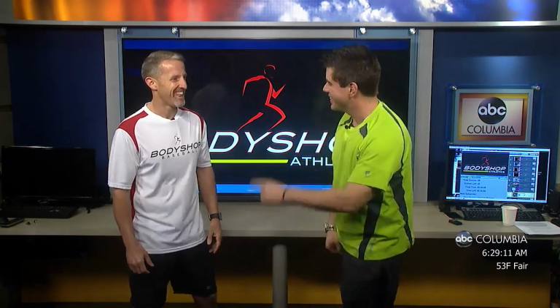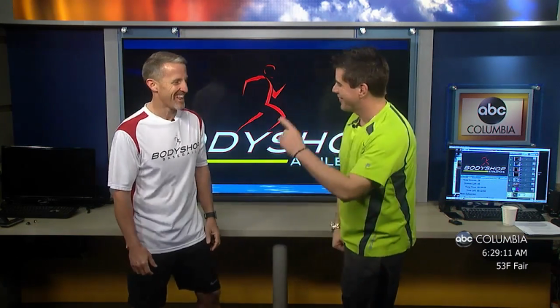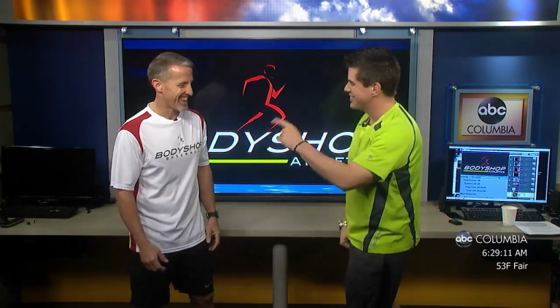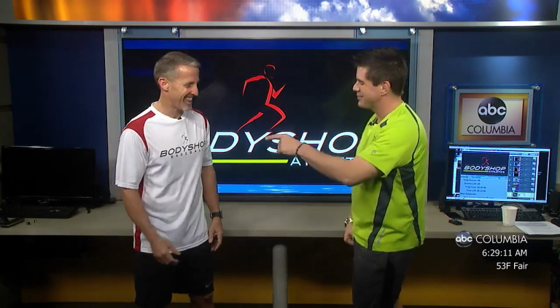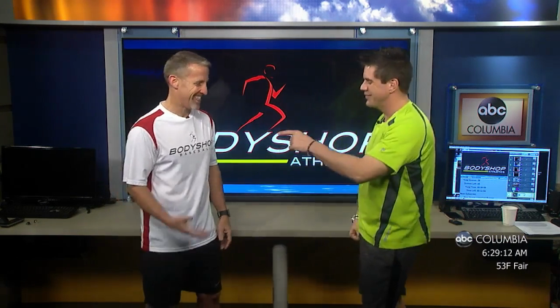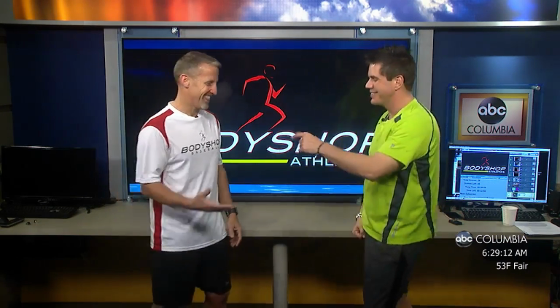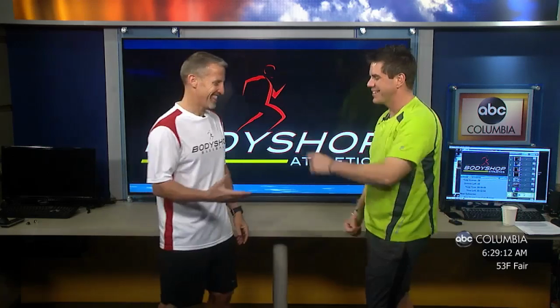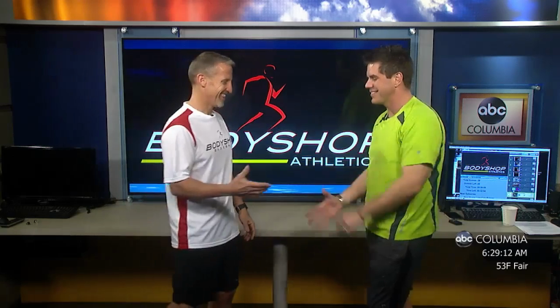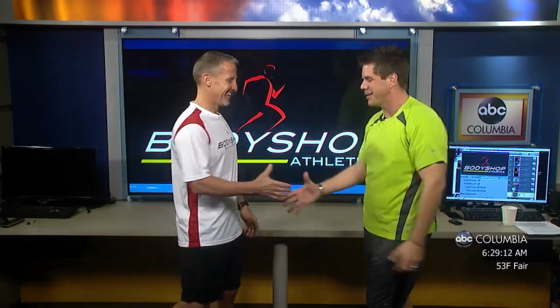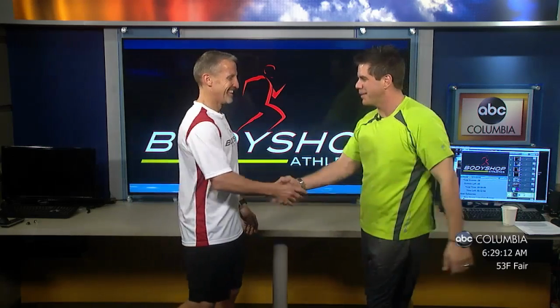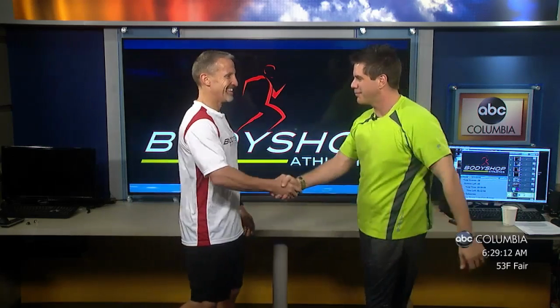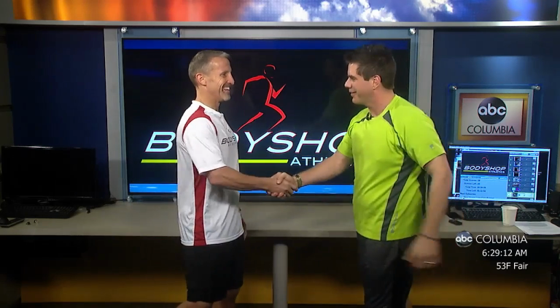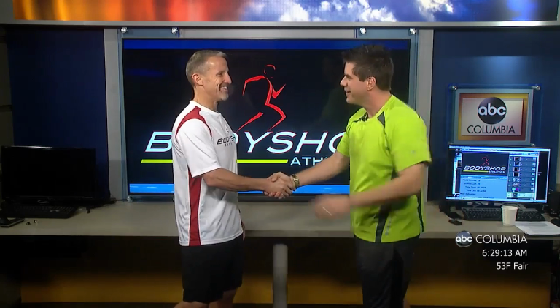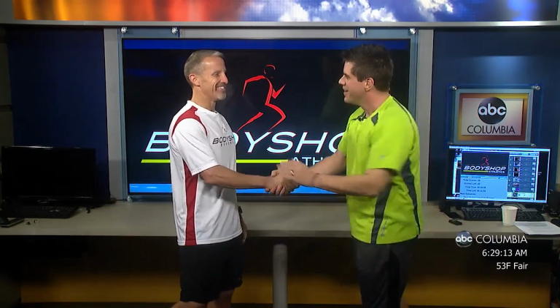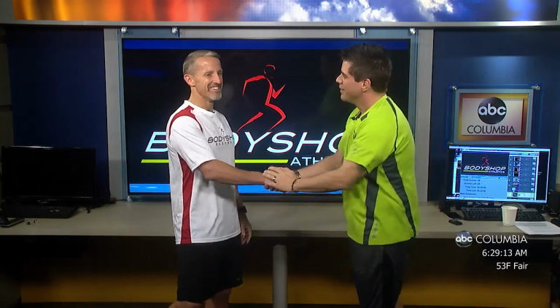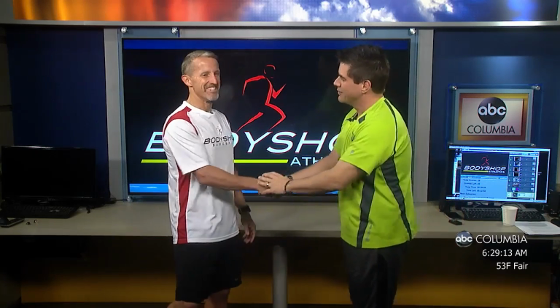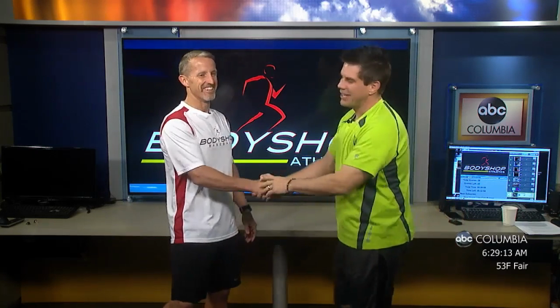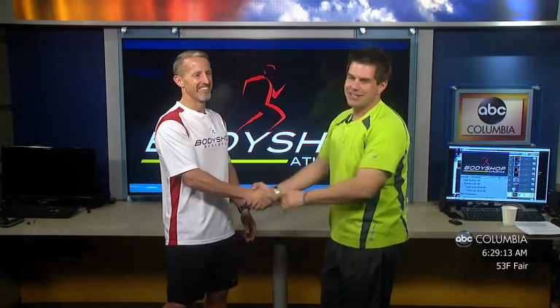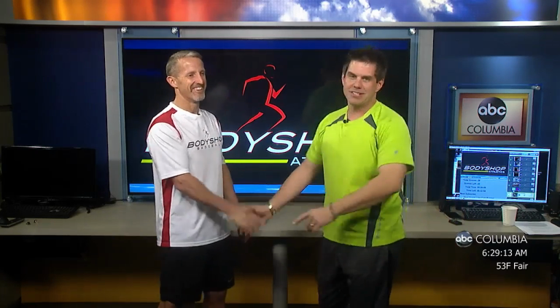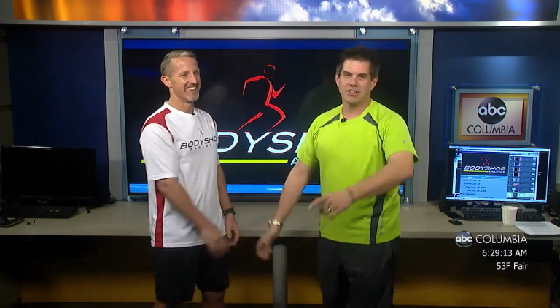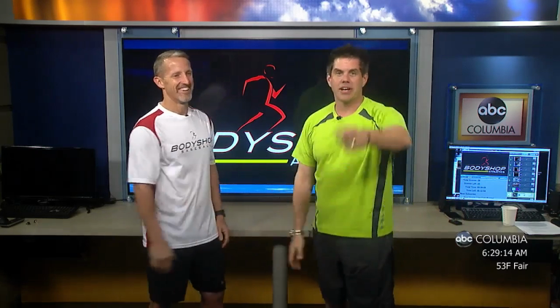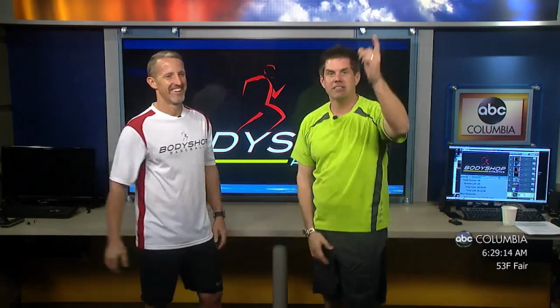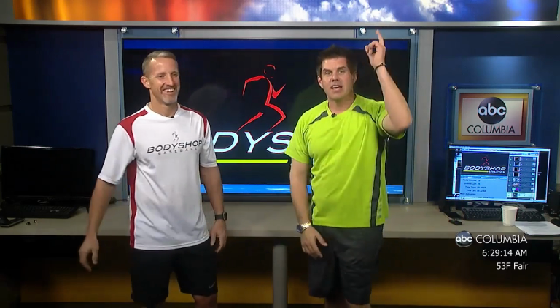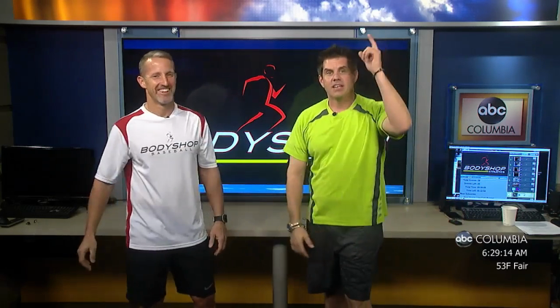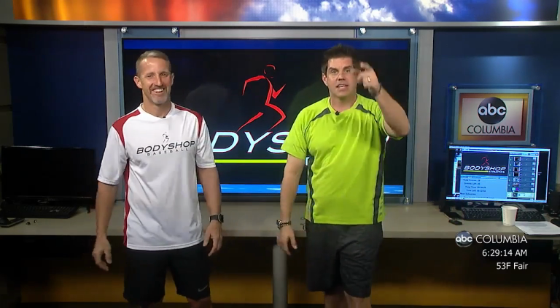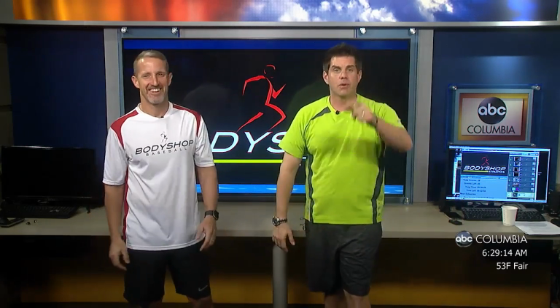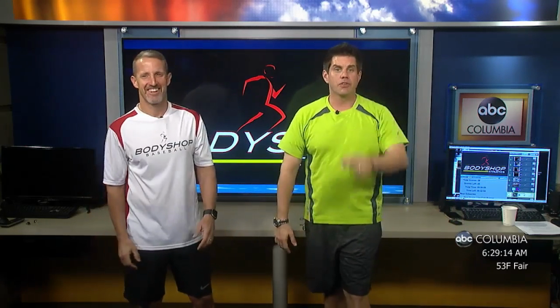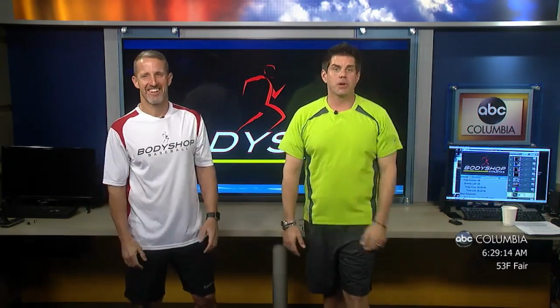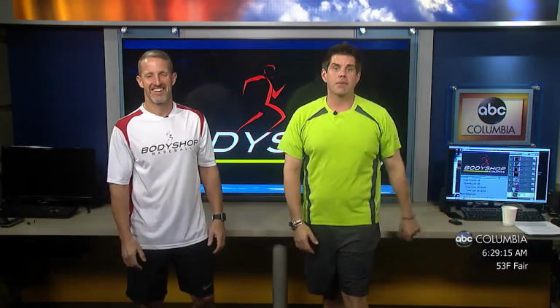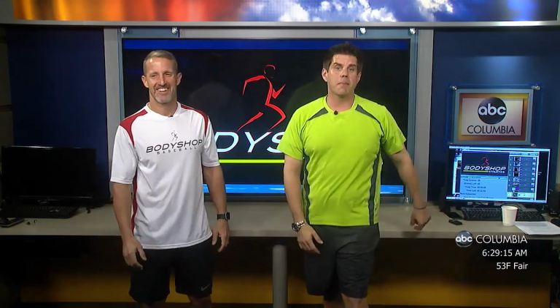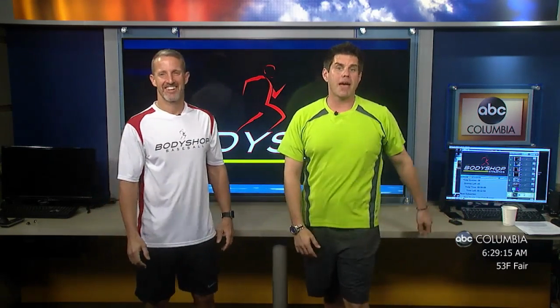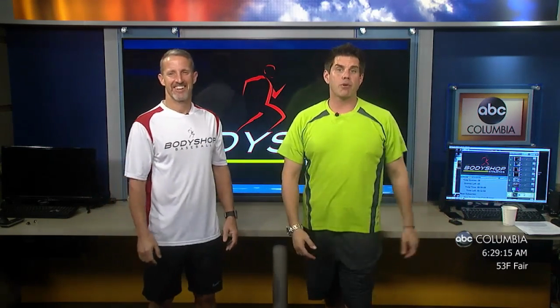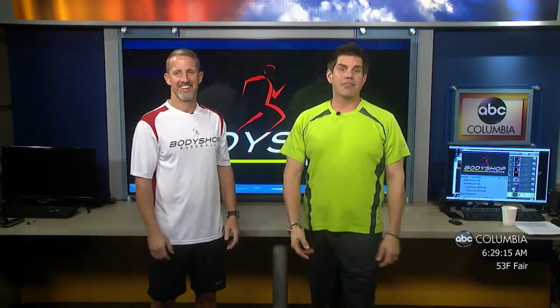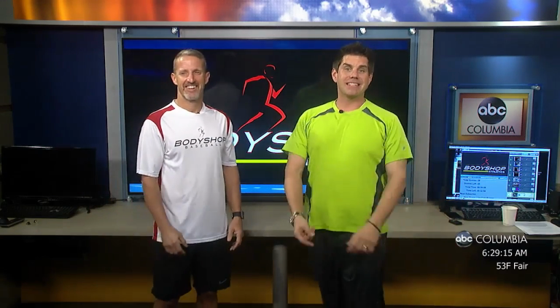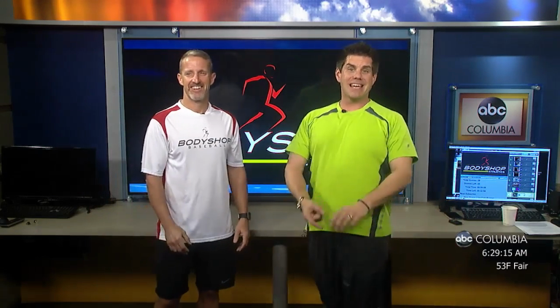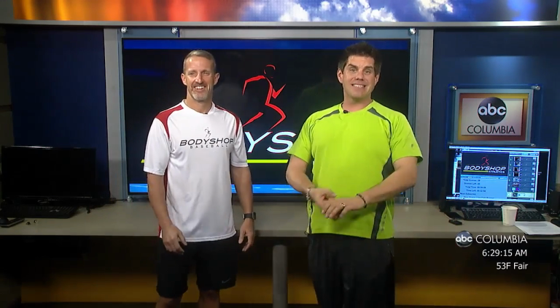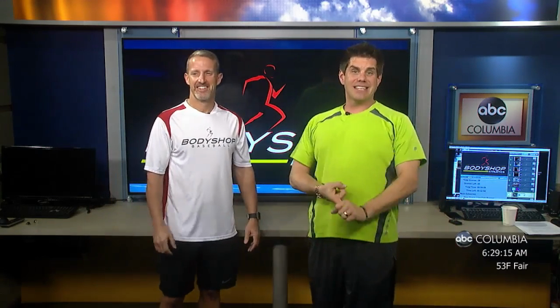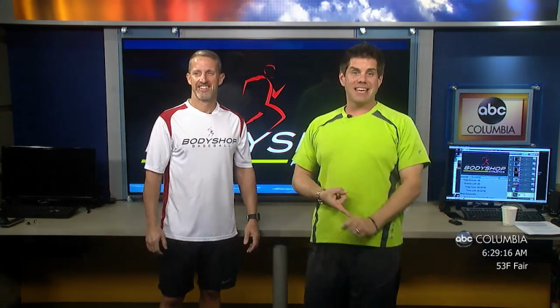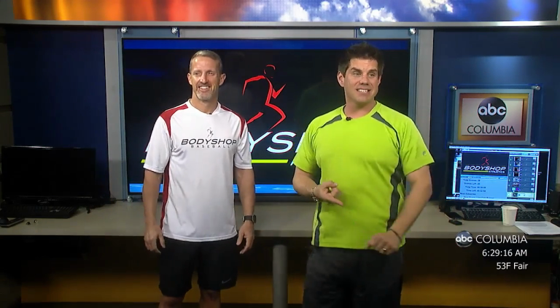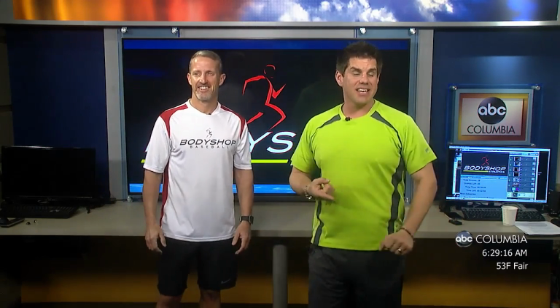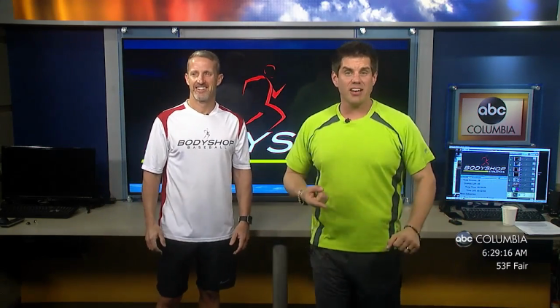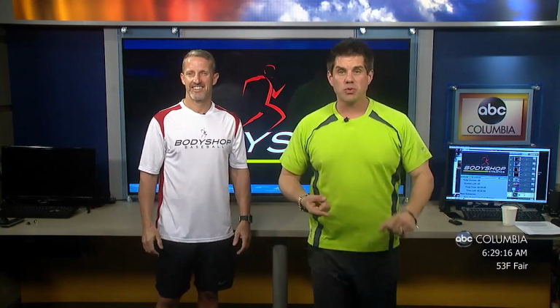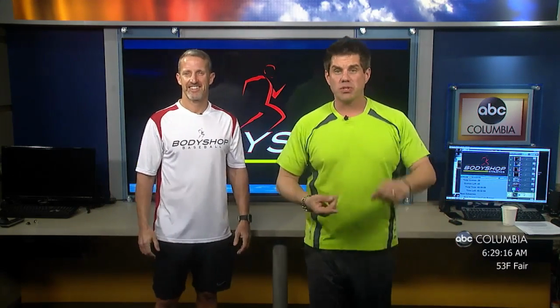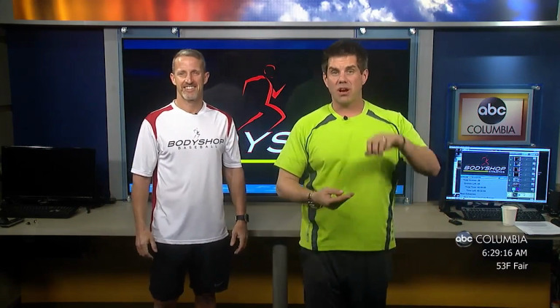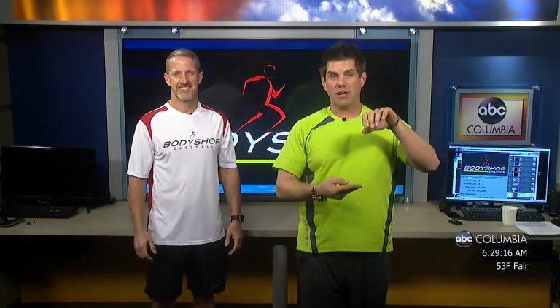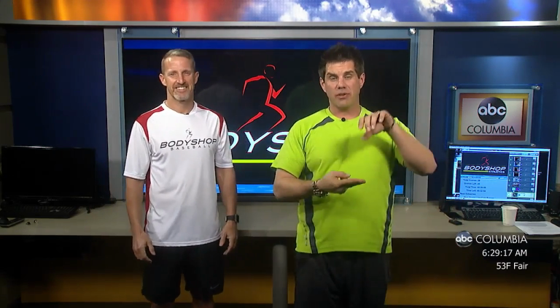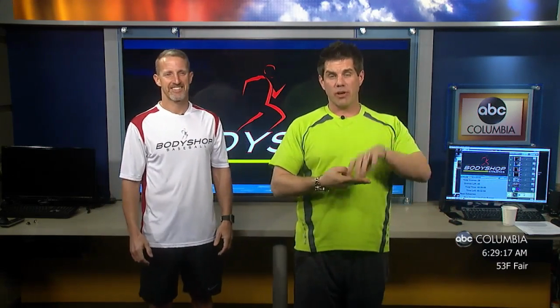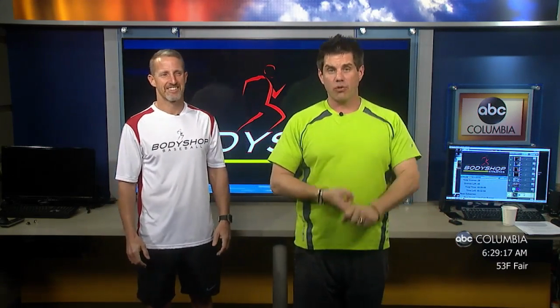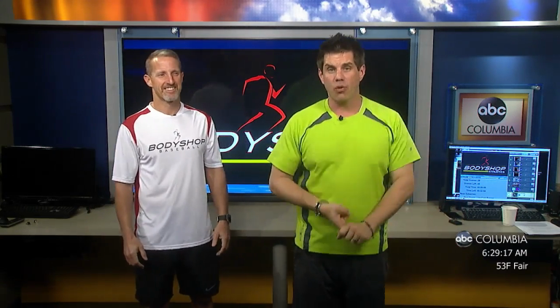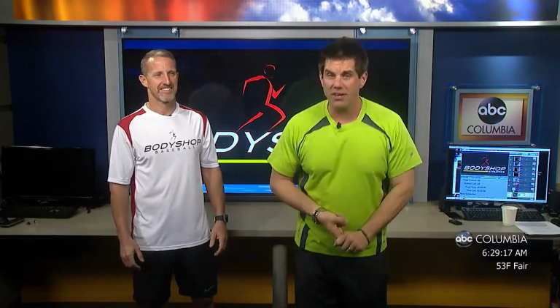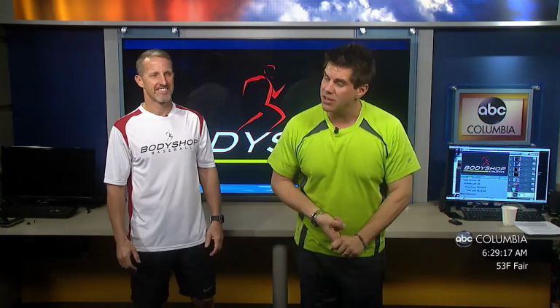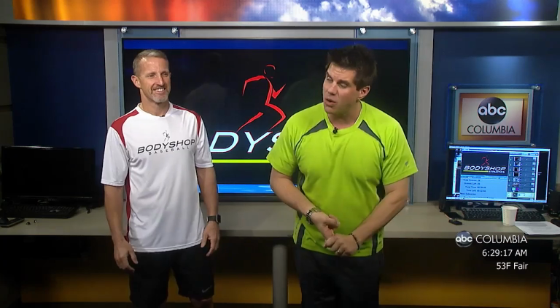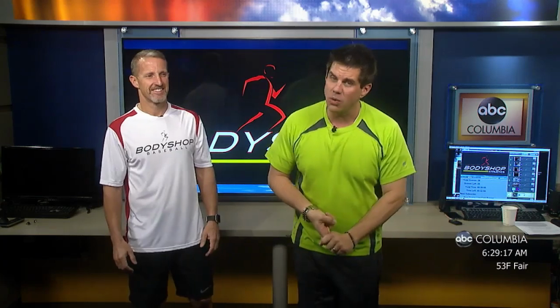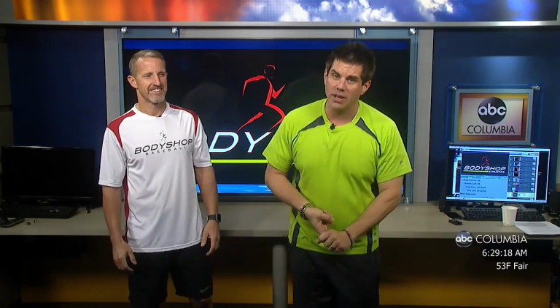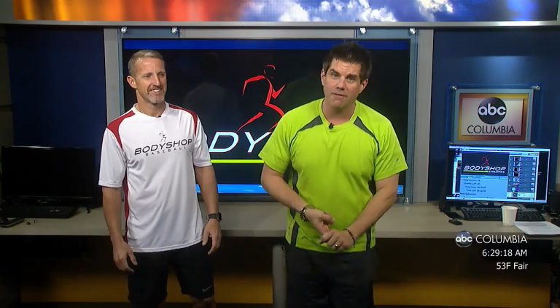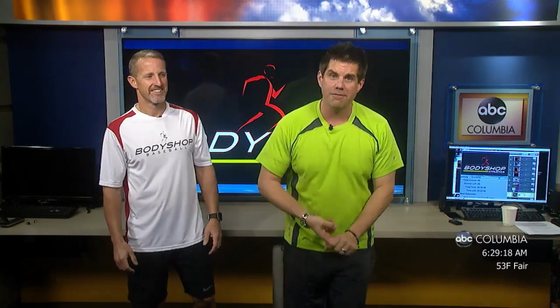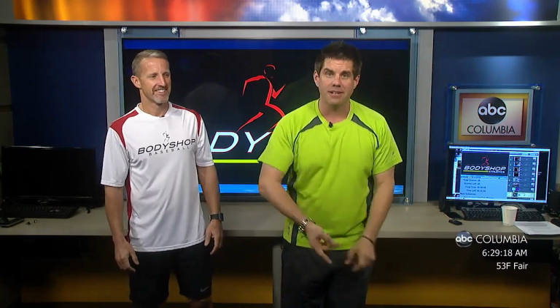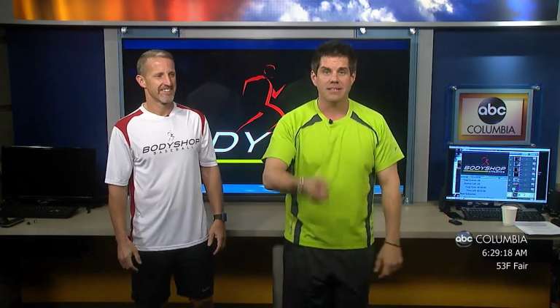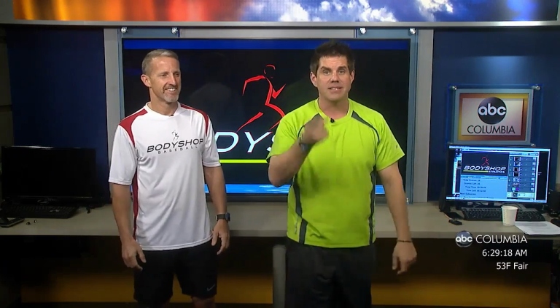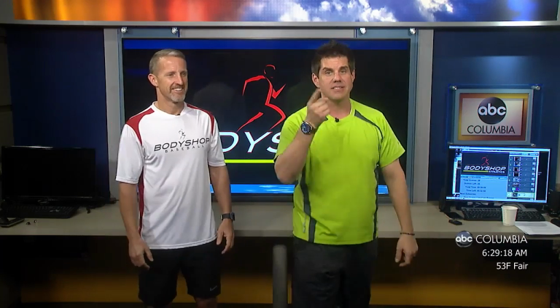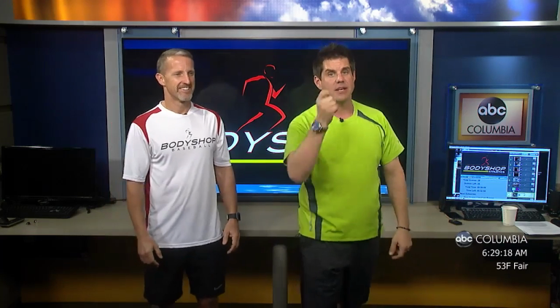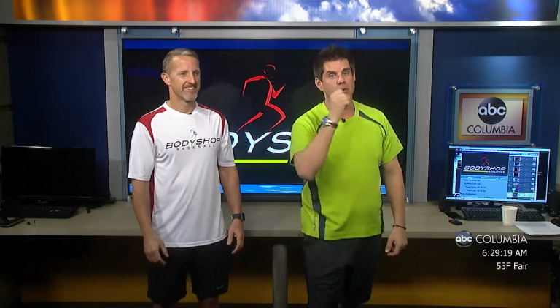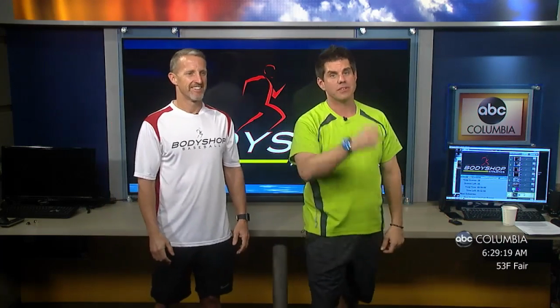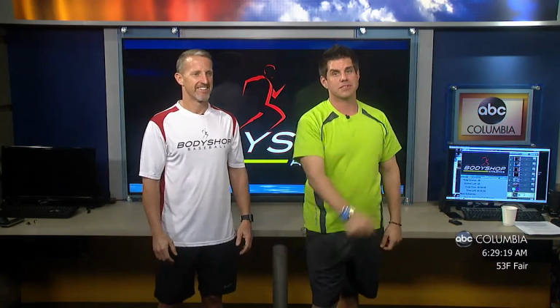Chris Wooten, the Body Shop in Lexington. Links at abccolumbia.com to his tips on core and working slow twitch muscles and symmetry. Chris, thanks a lot, my brother. We'll talk to you. Stay with us — we've got Daisy Cakes in the house, we're talking the Red Cross, and a whole lot of fun.